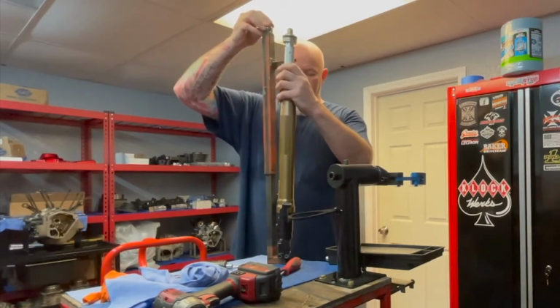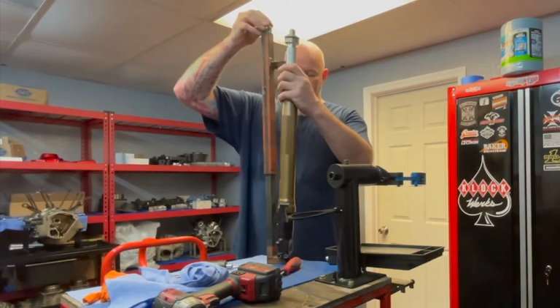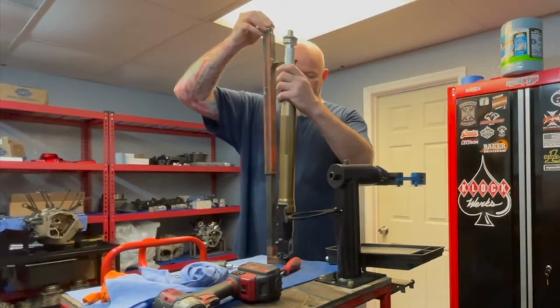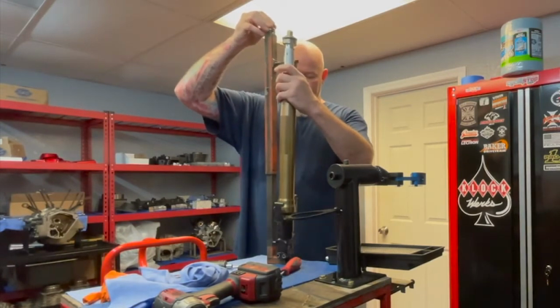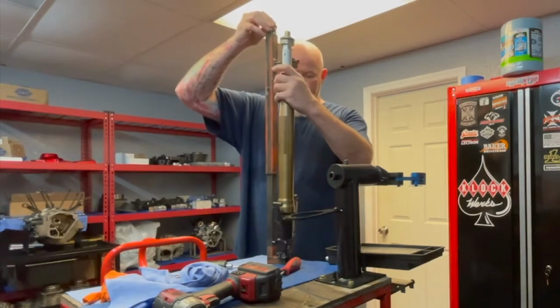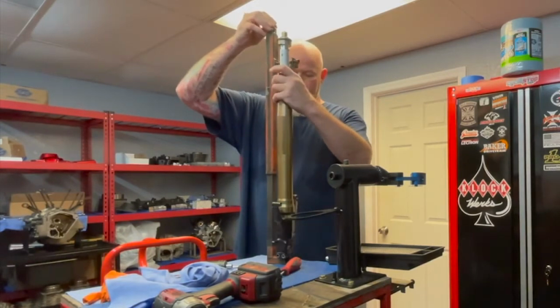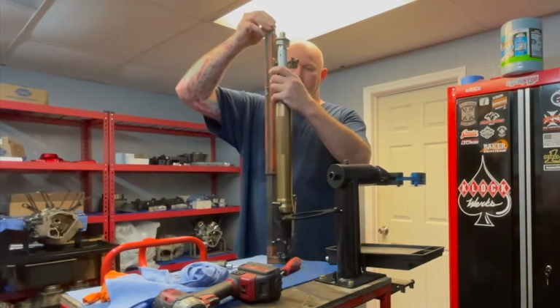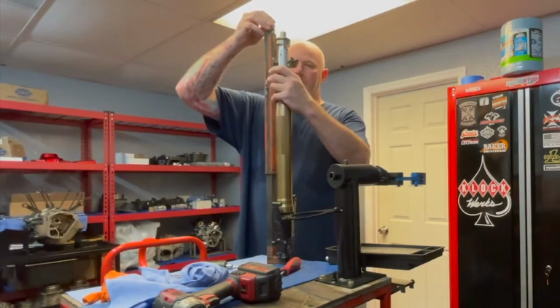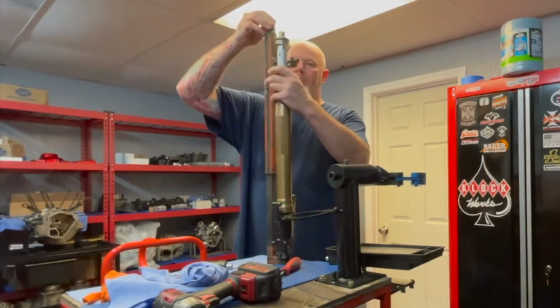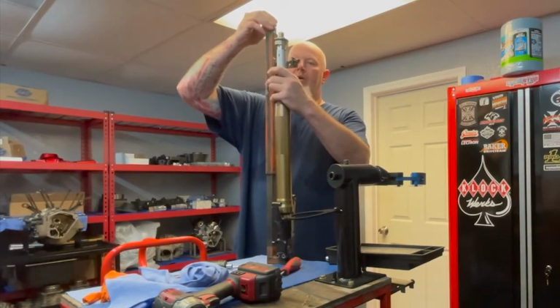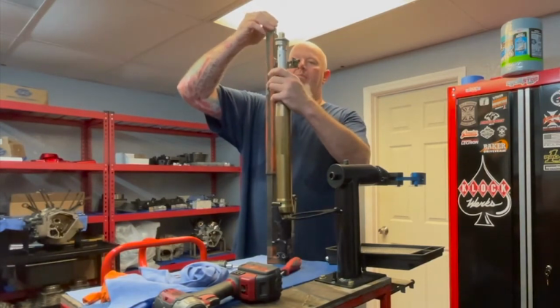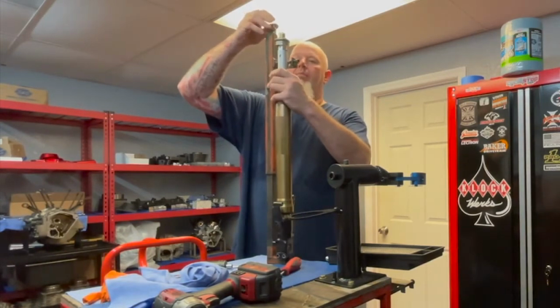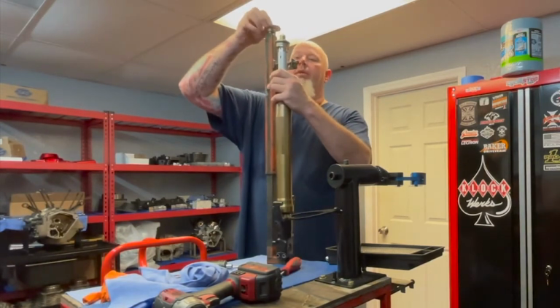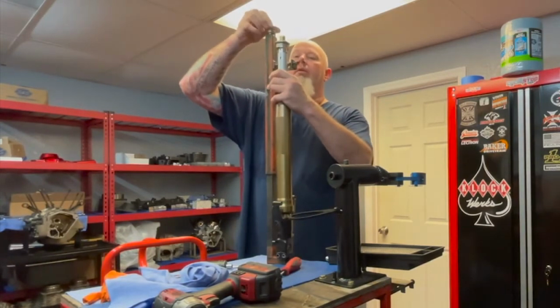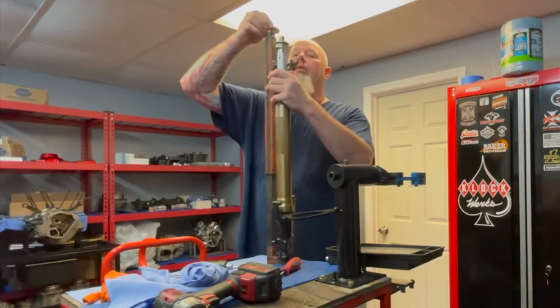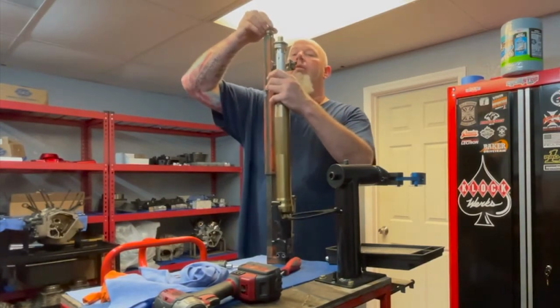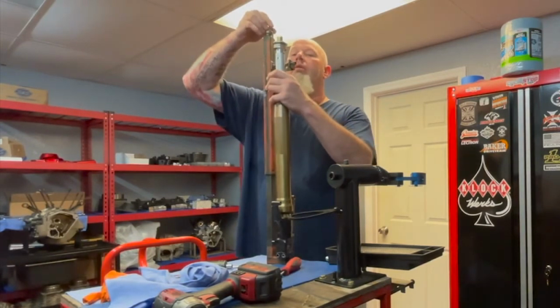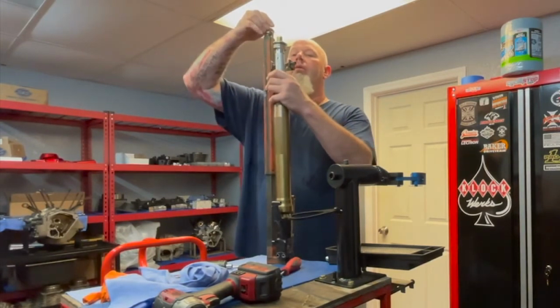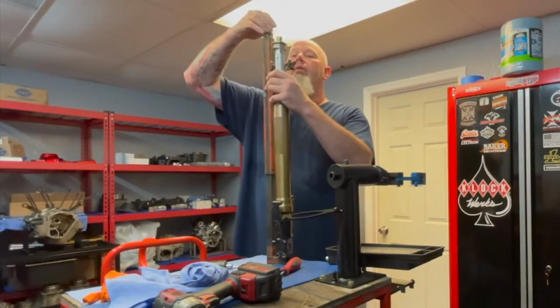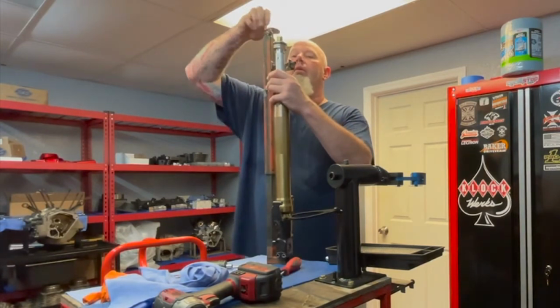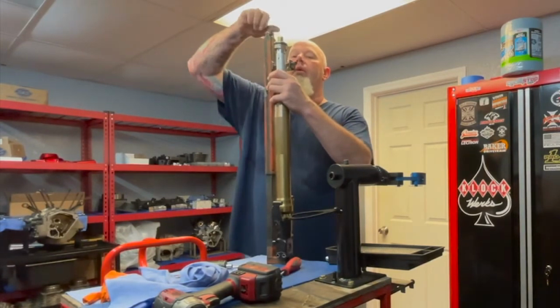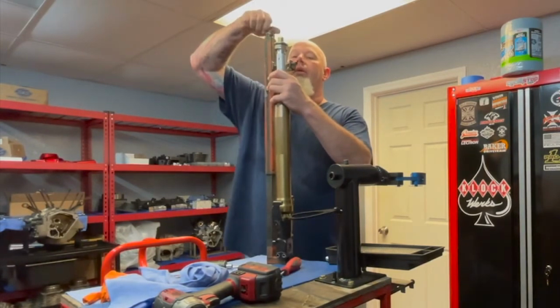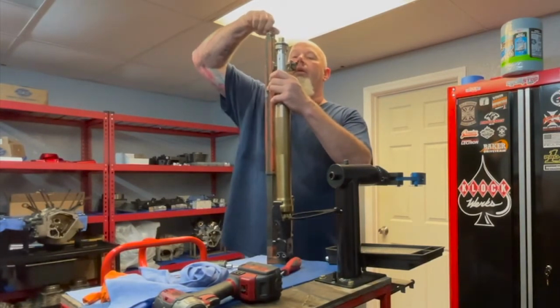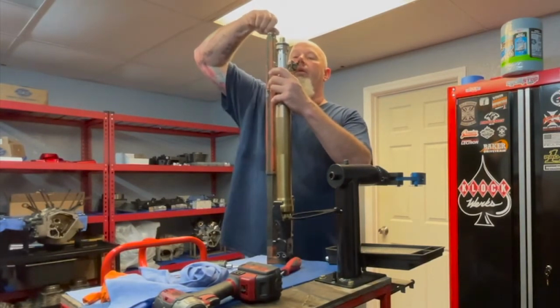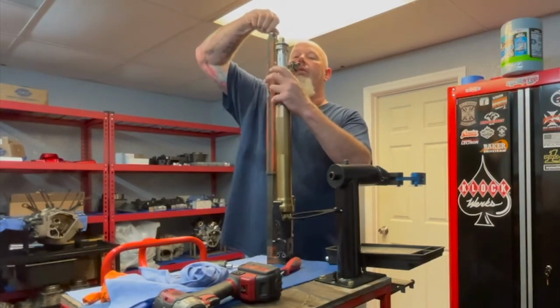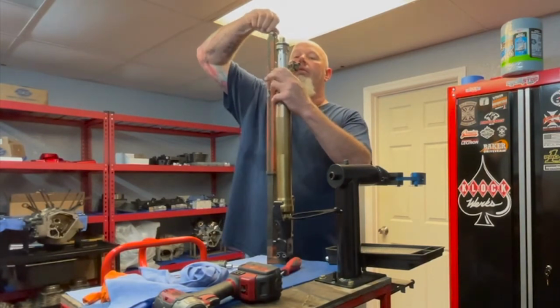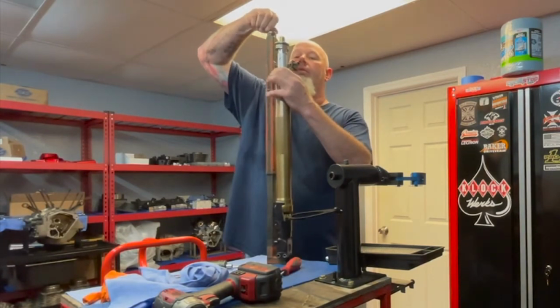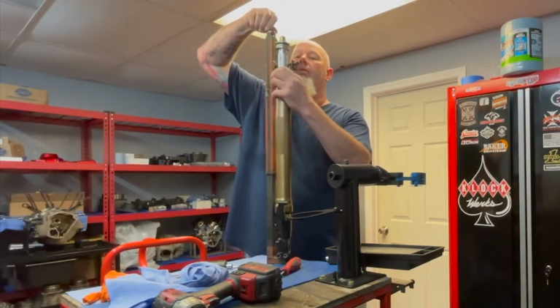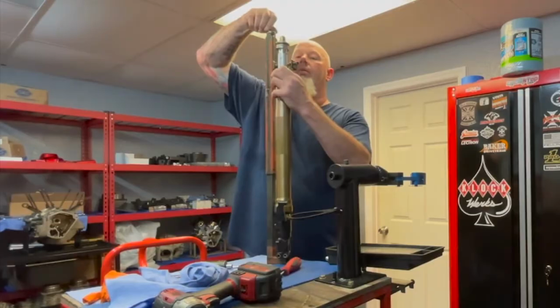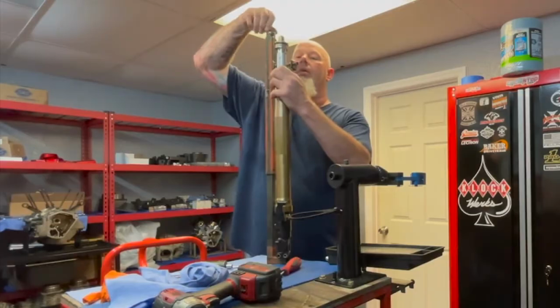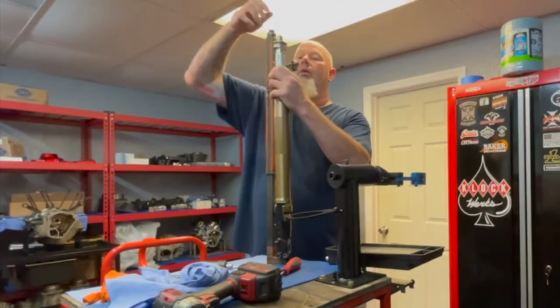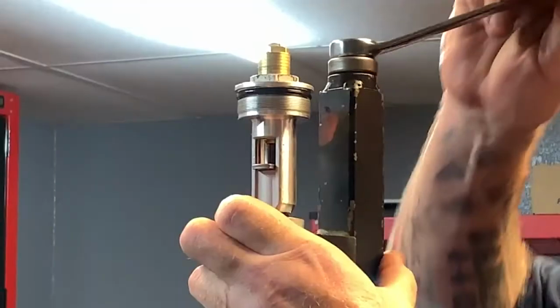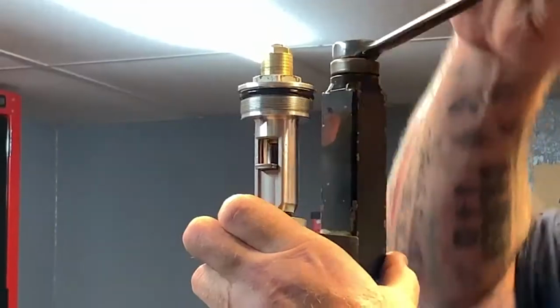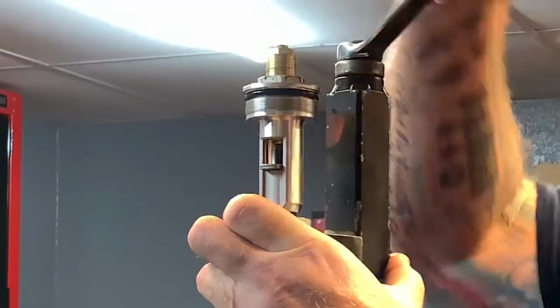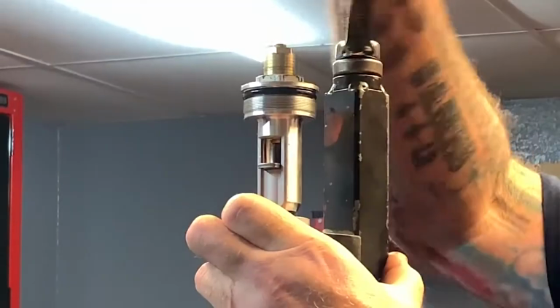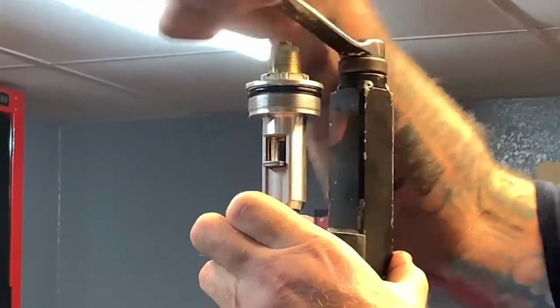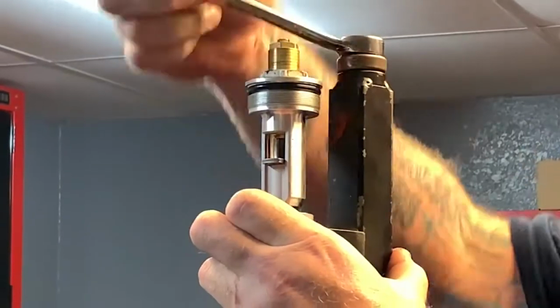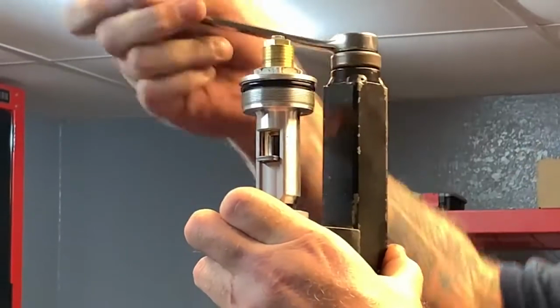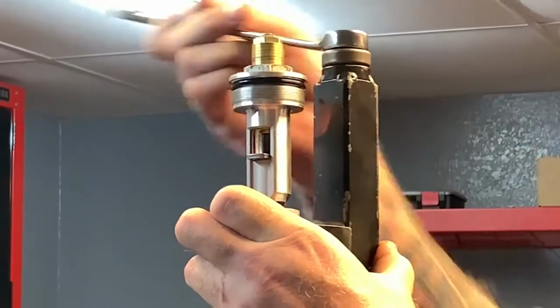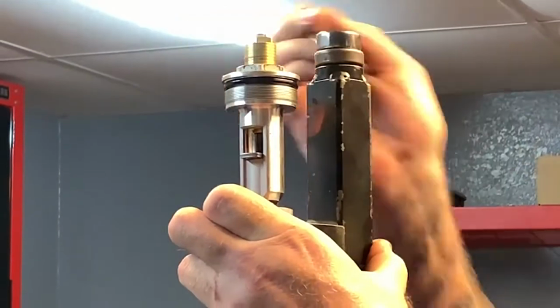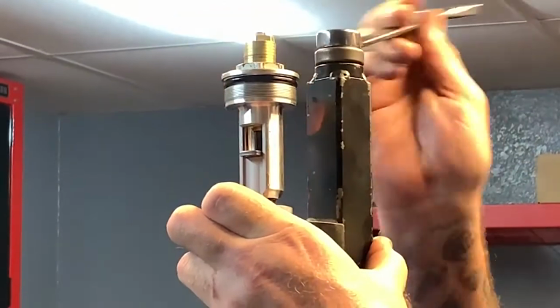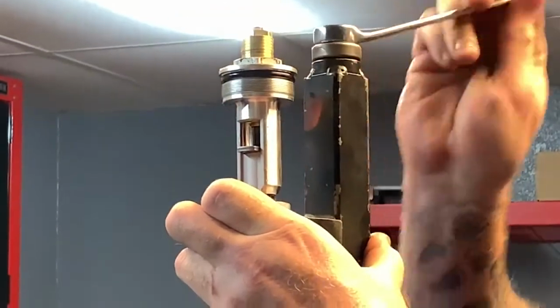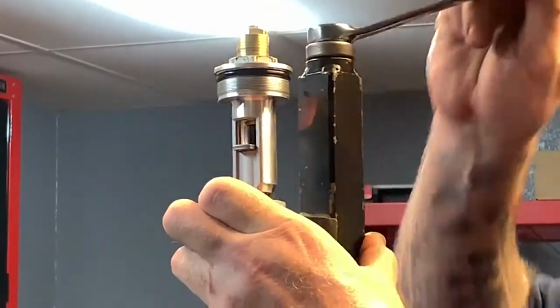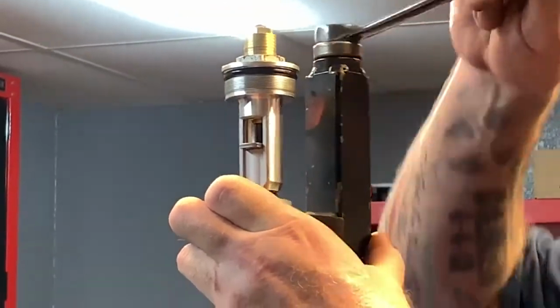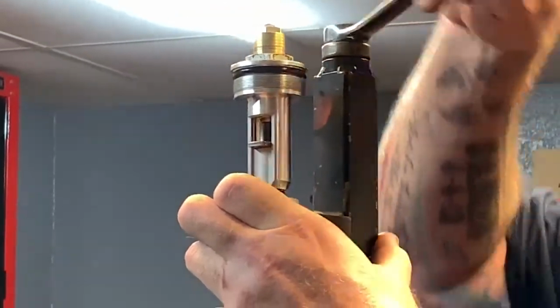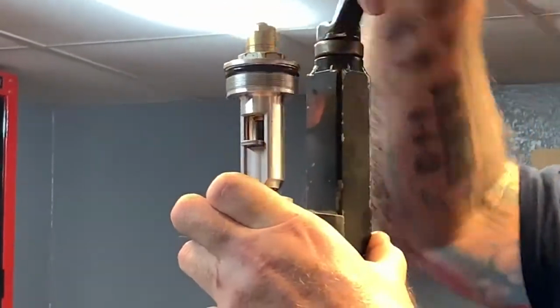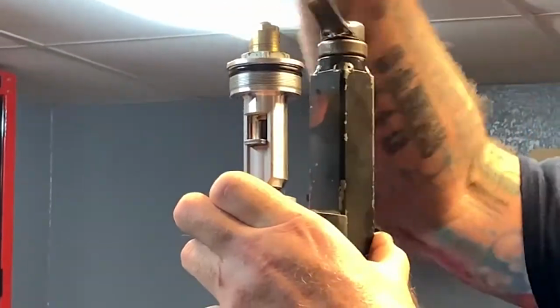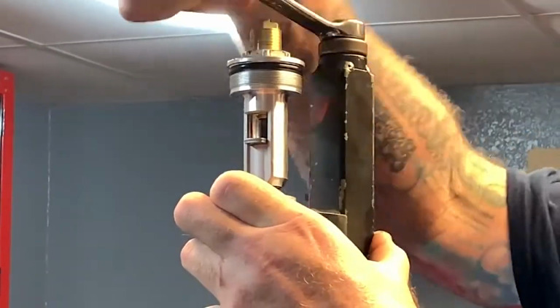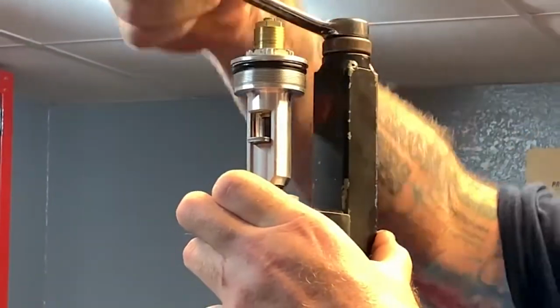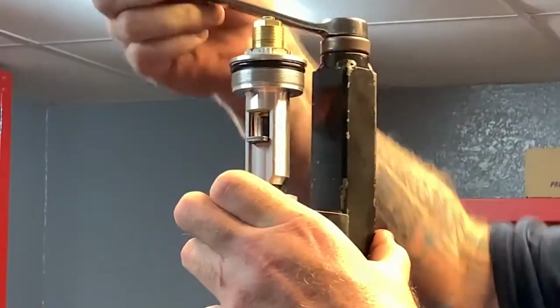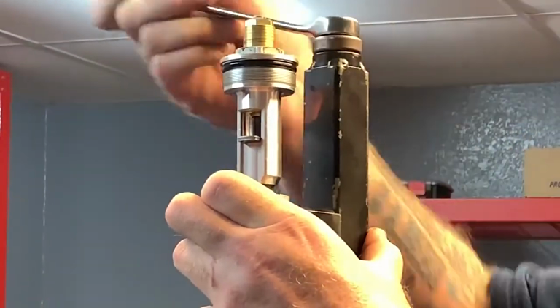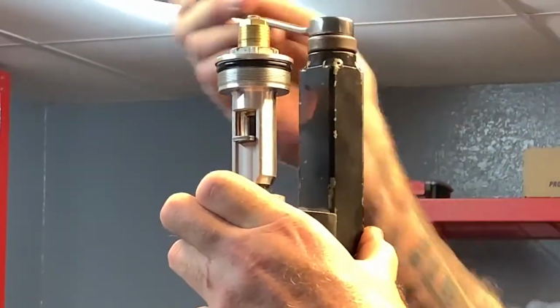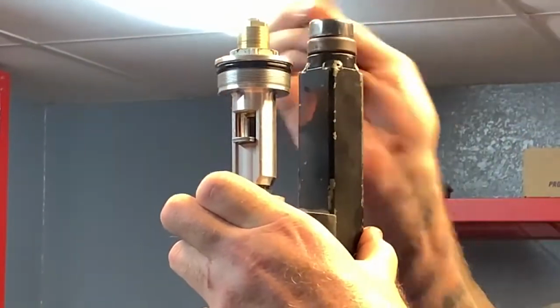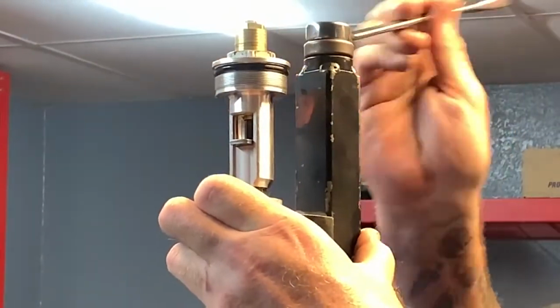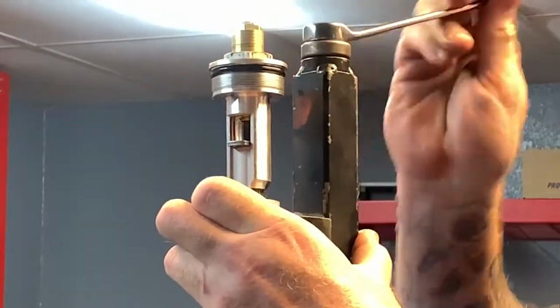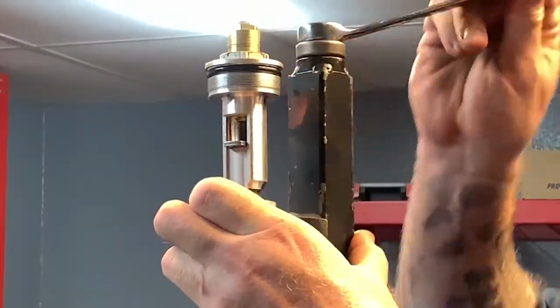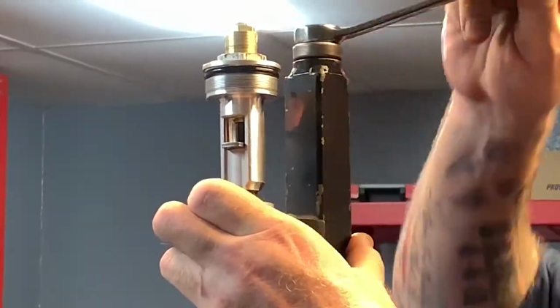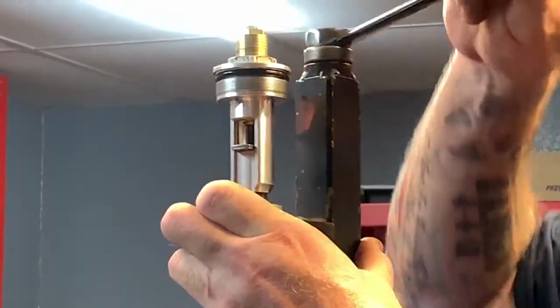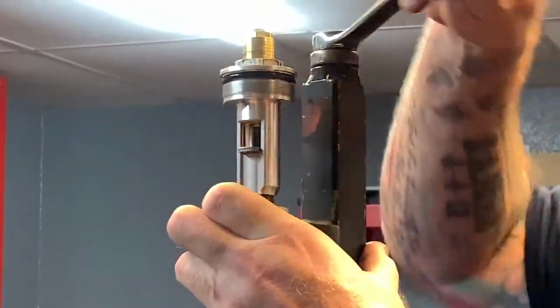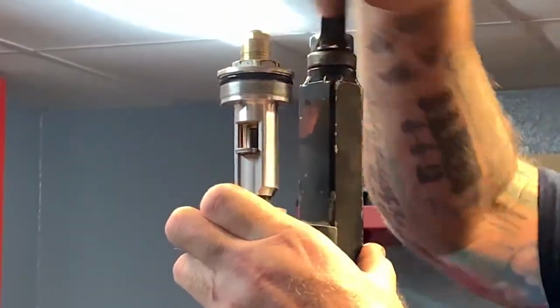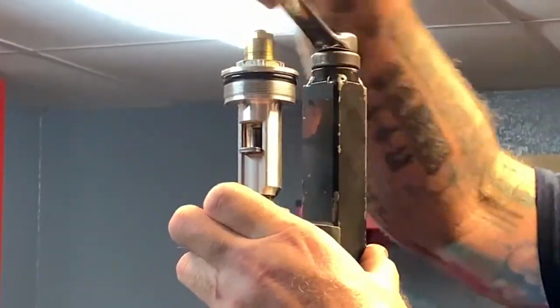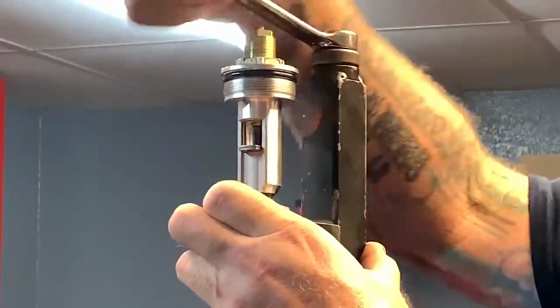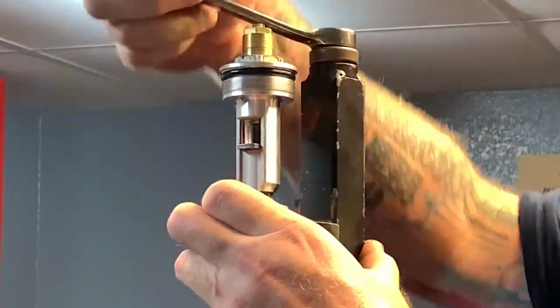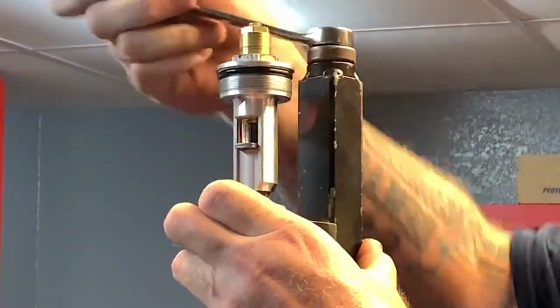This was probably a Racetech tool. Looks like it's got a few miles on it.